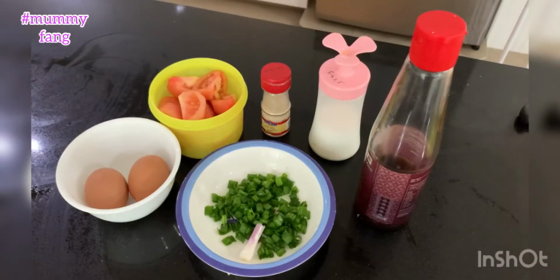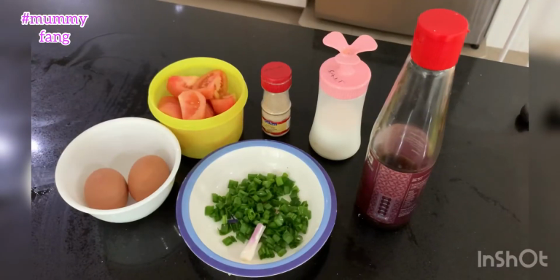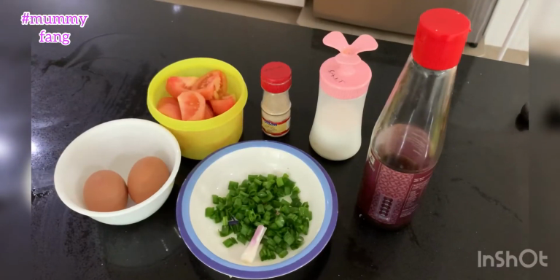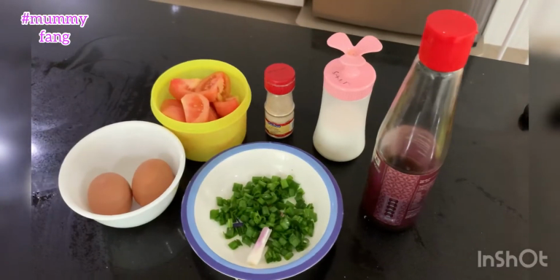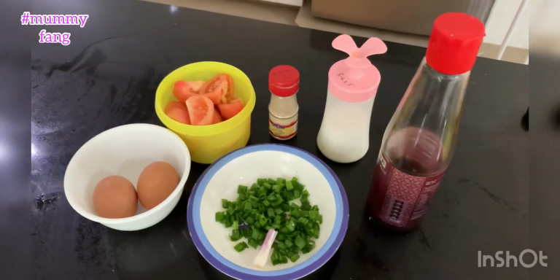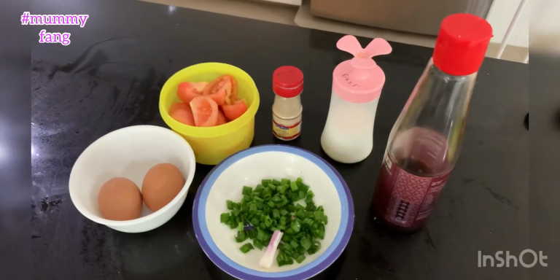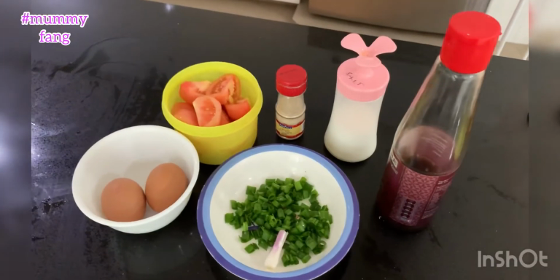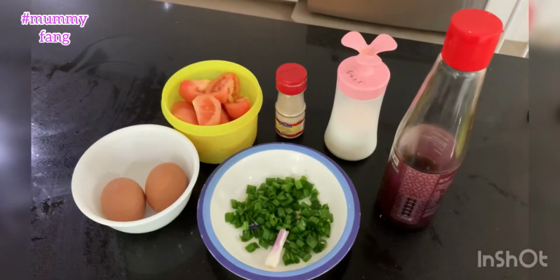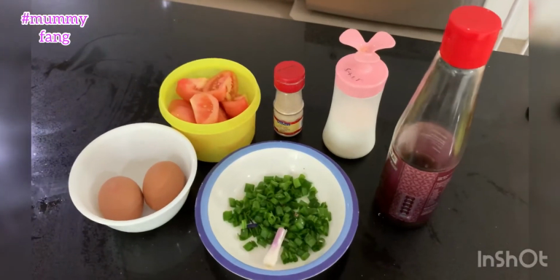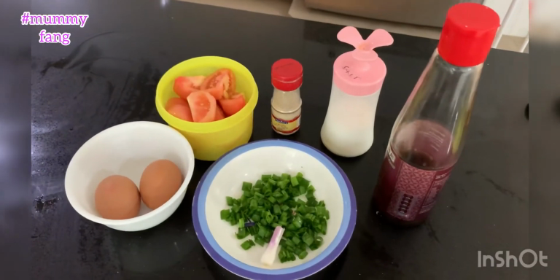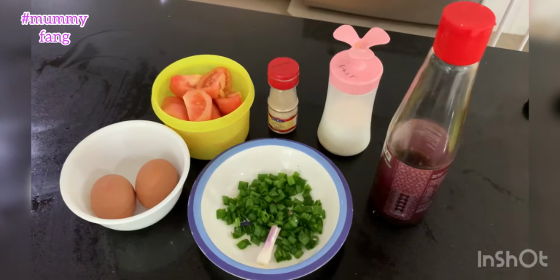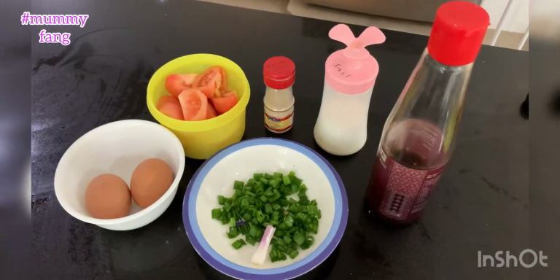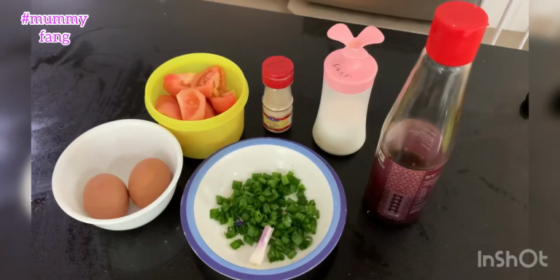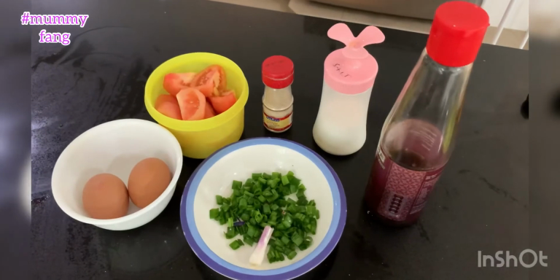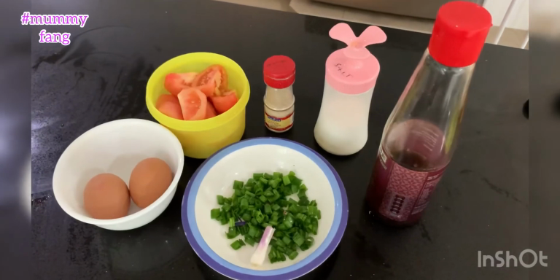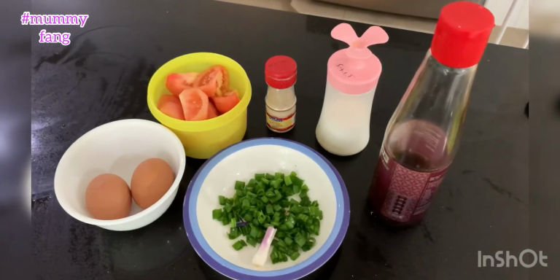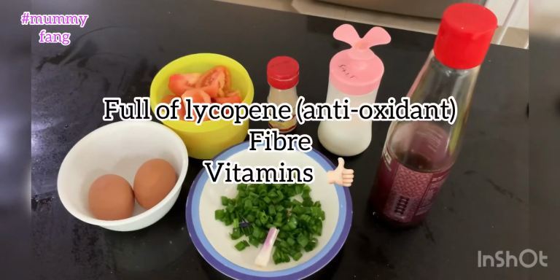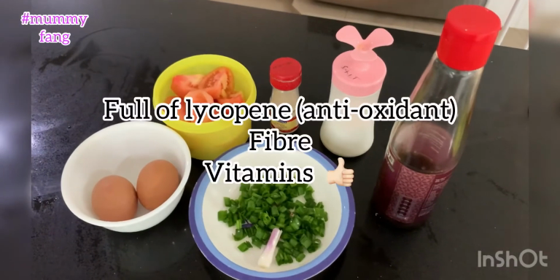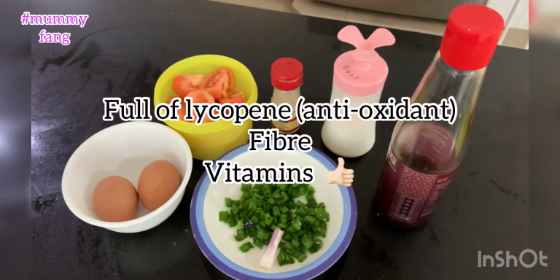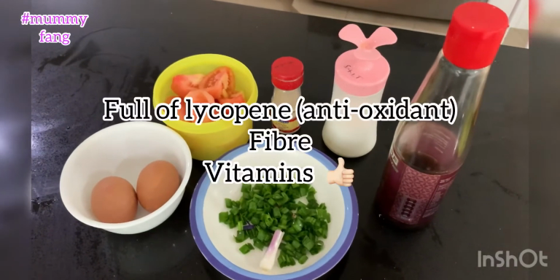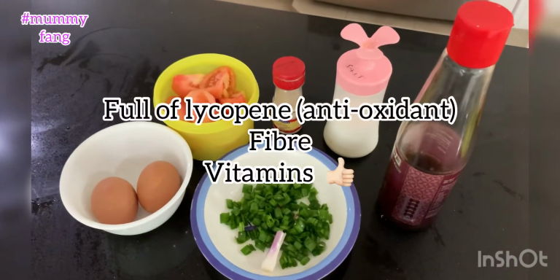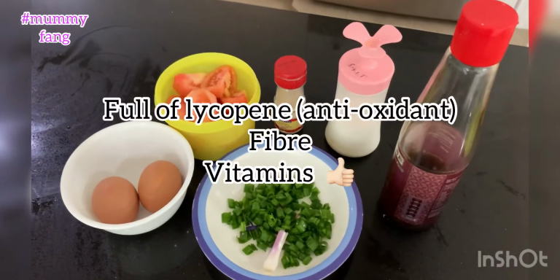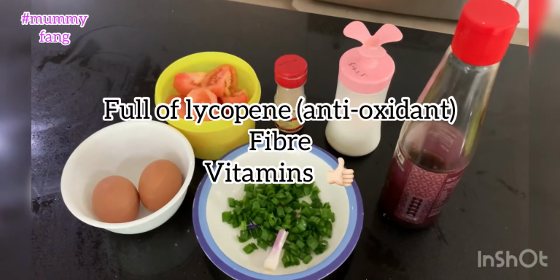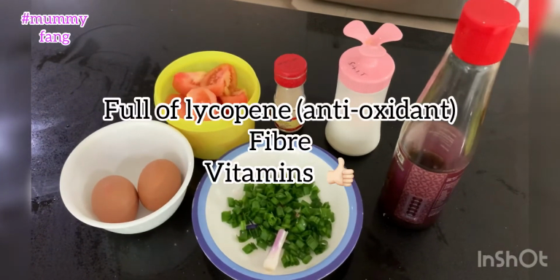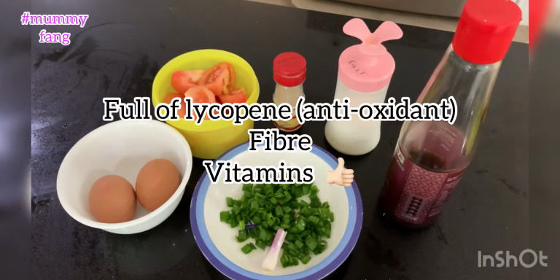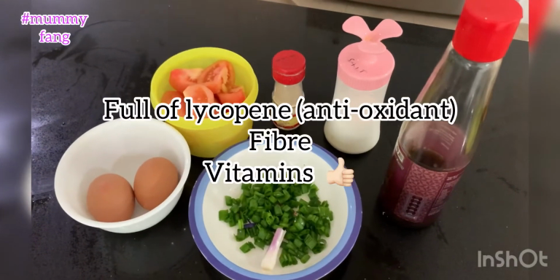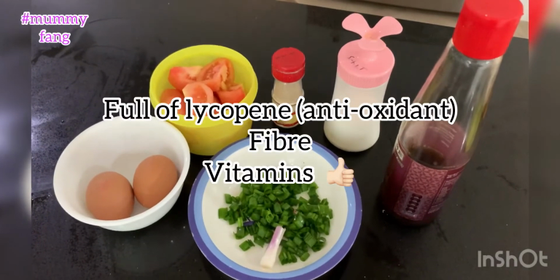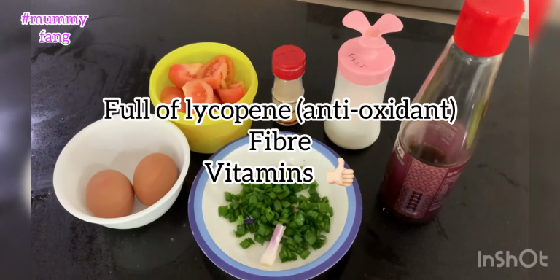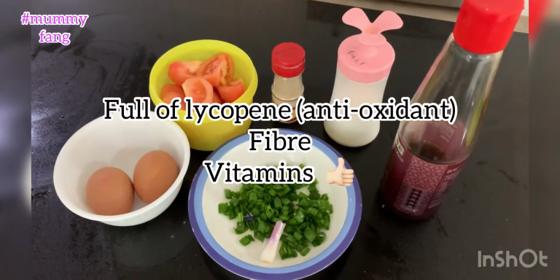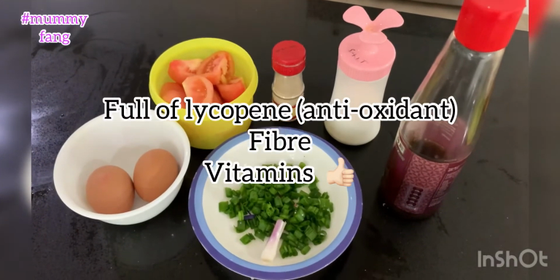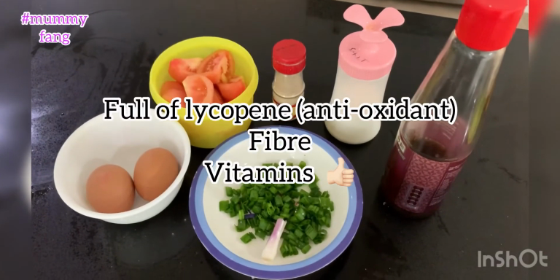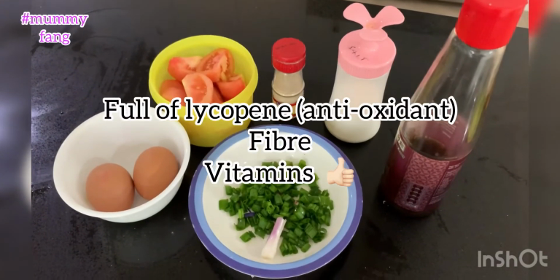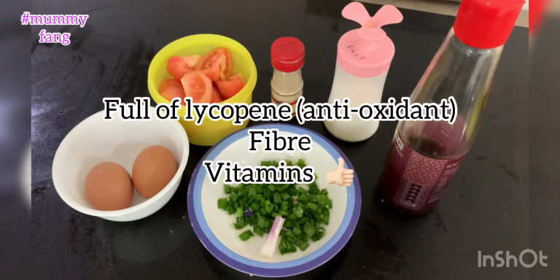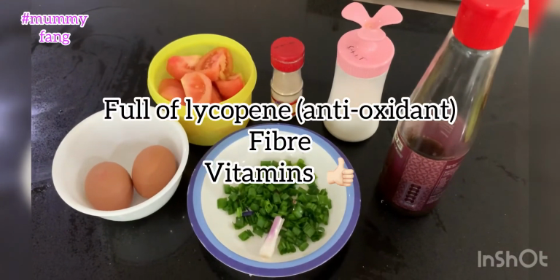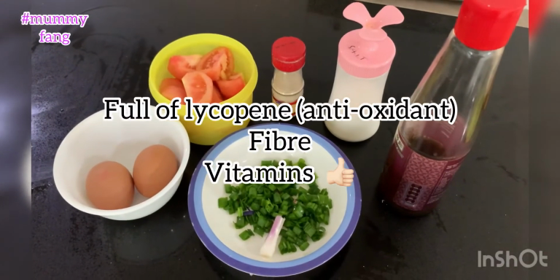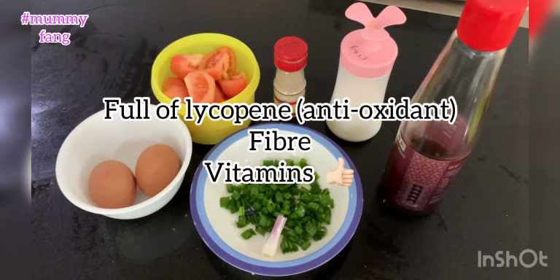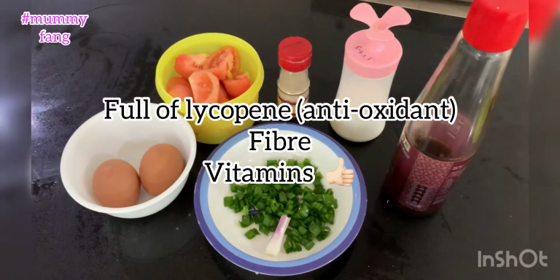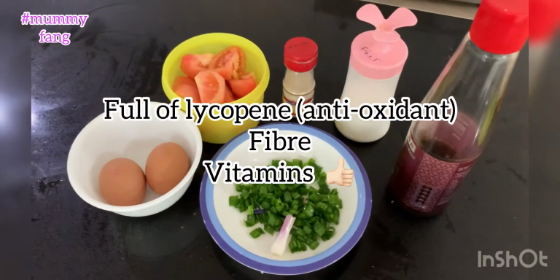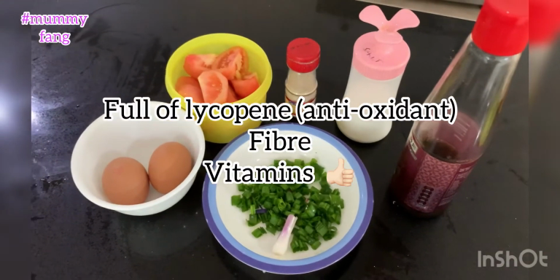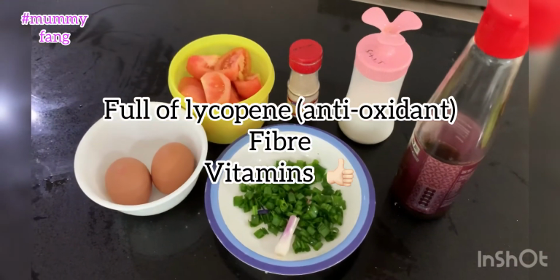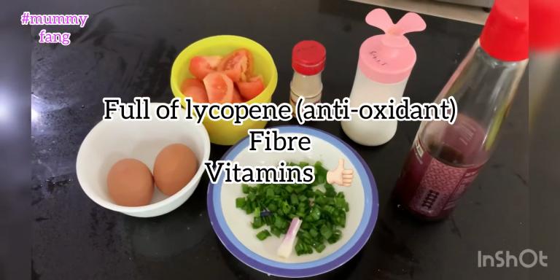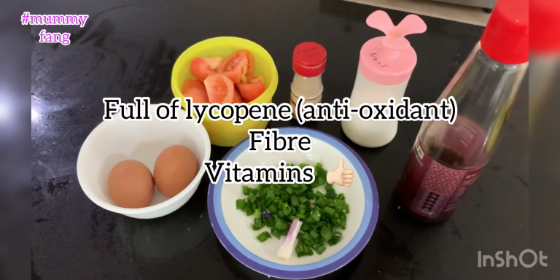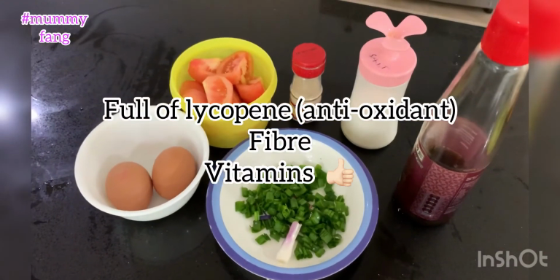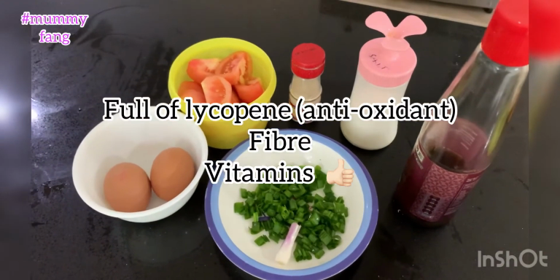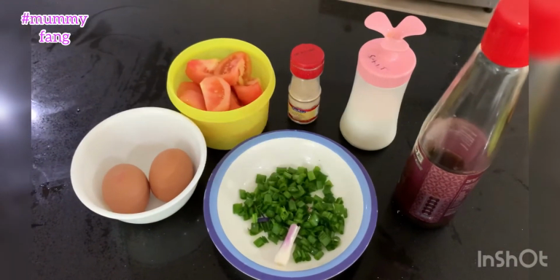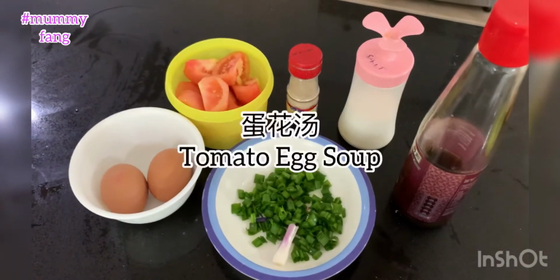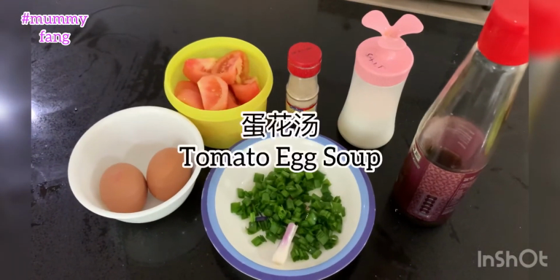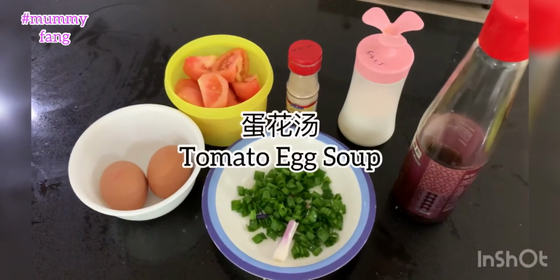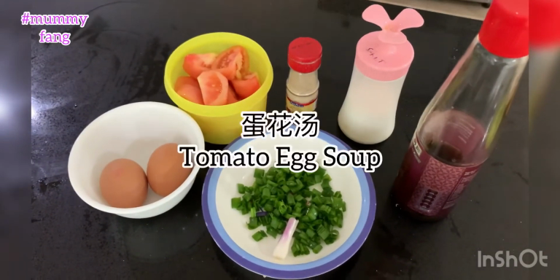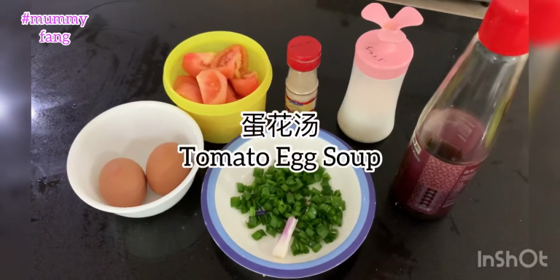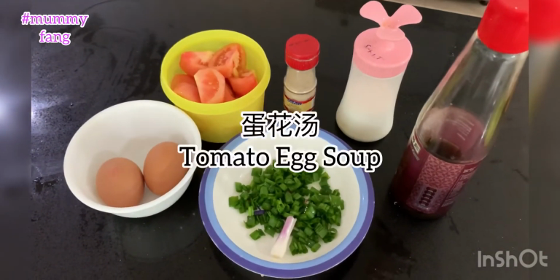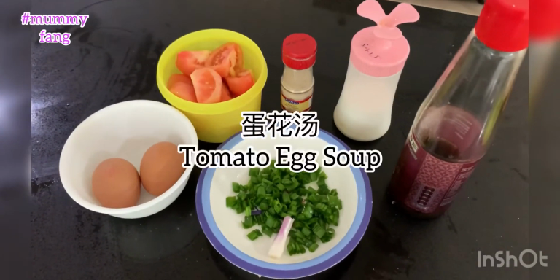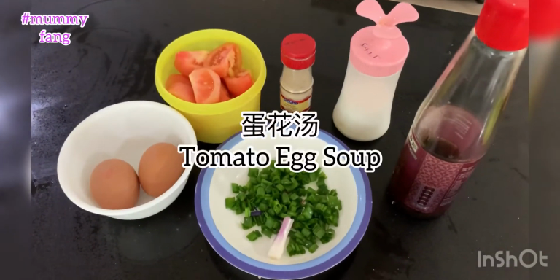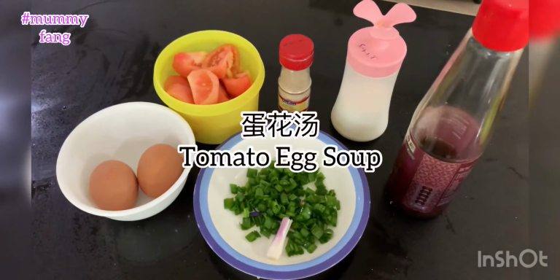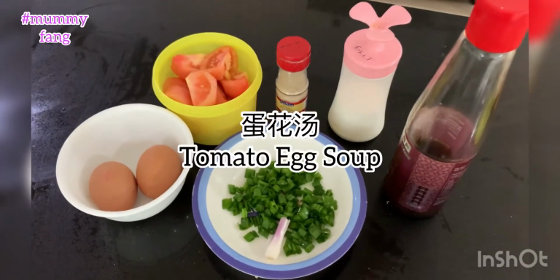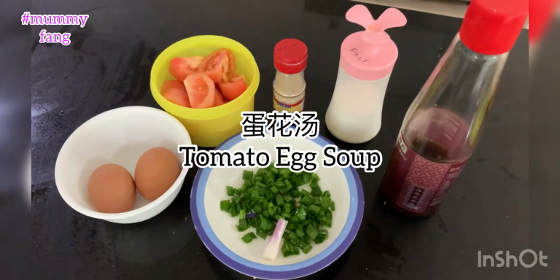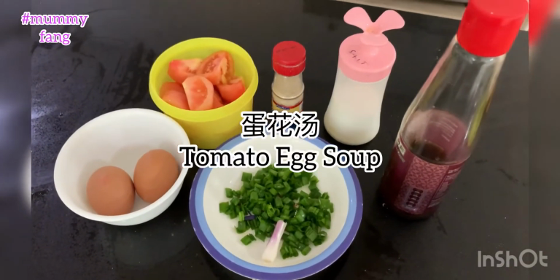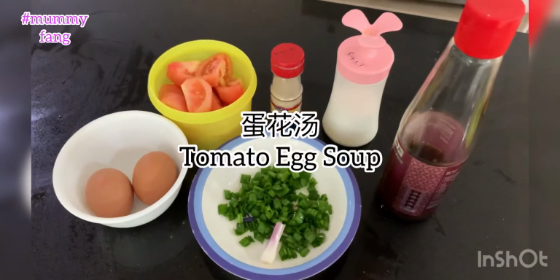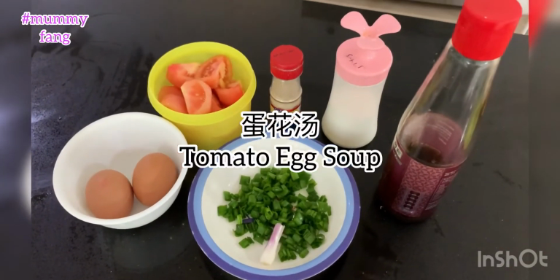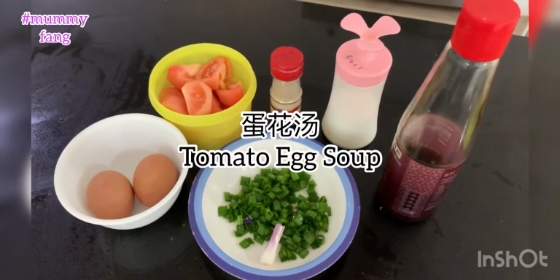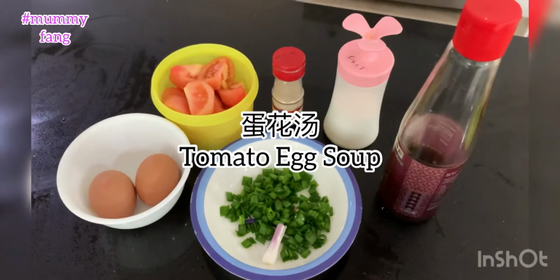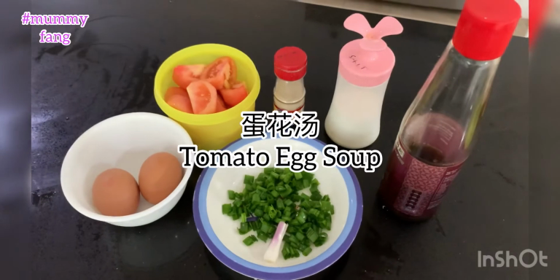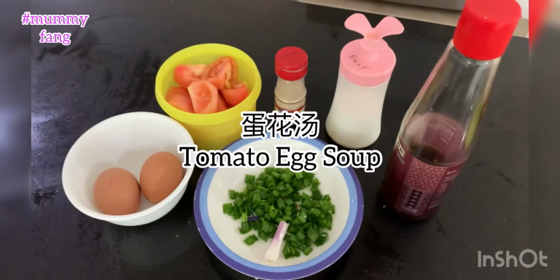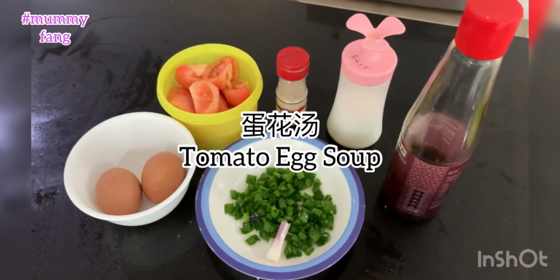Hi everyone, today we'll be doing a very simple soup. It's called tomato egg soup, tan hua tang.